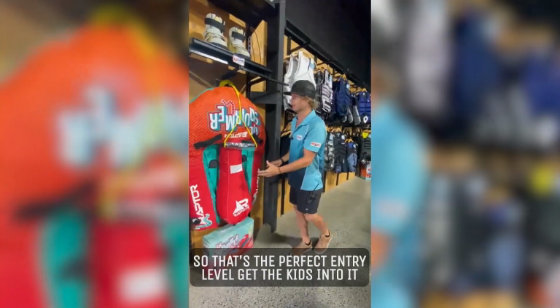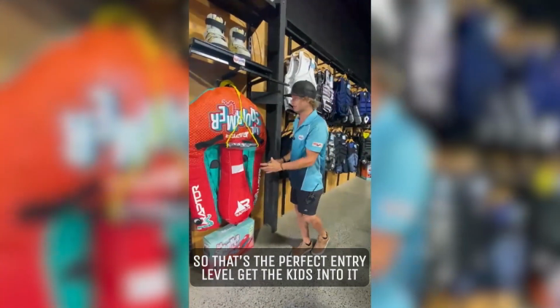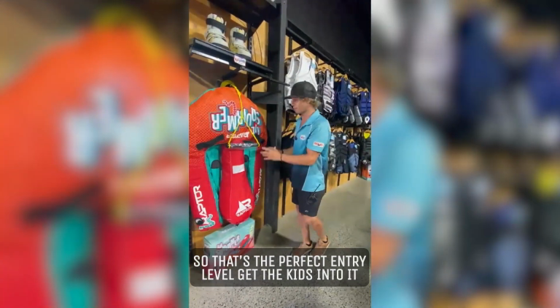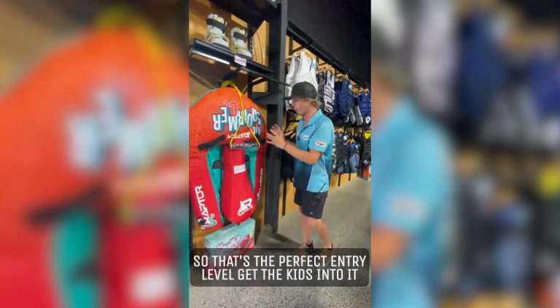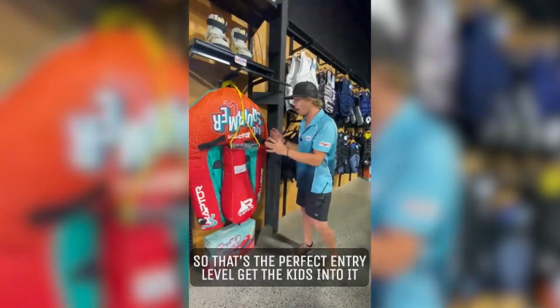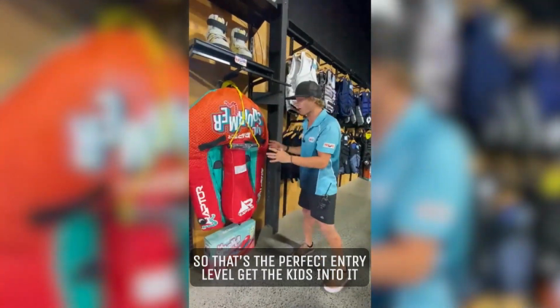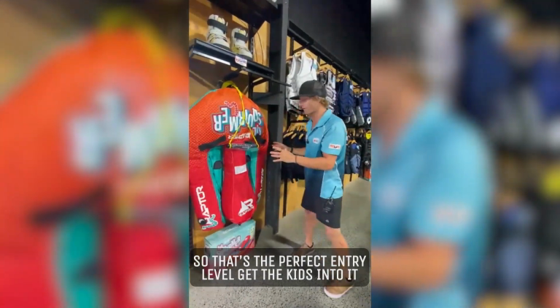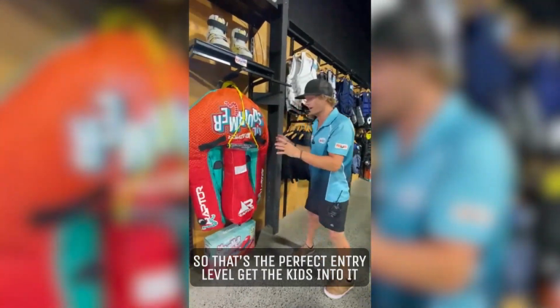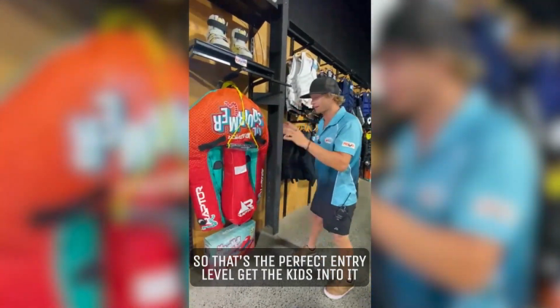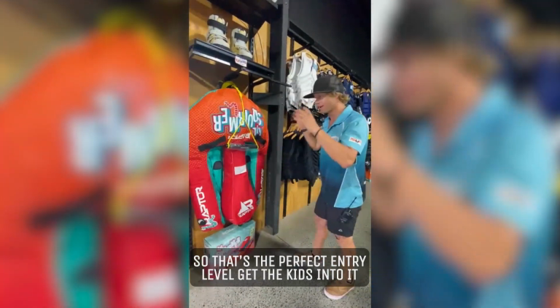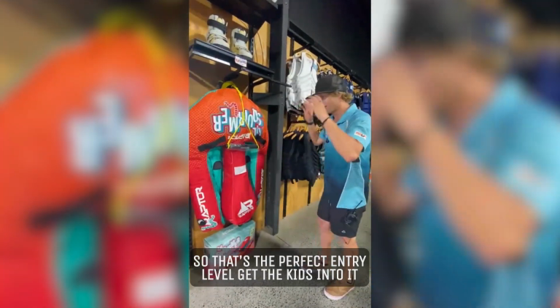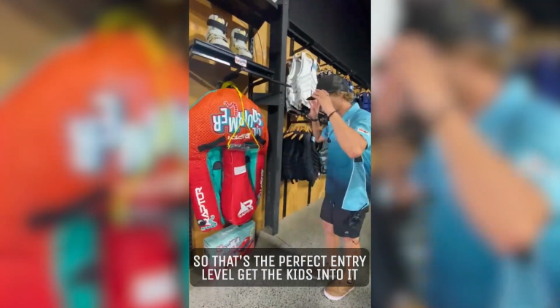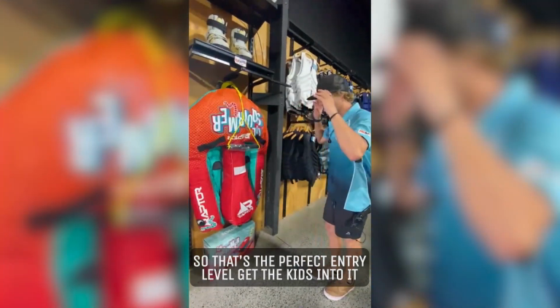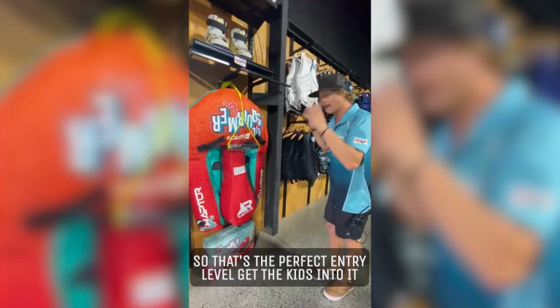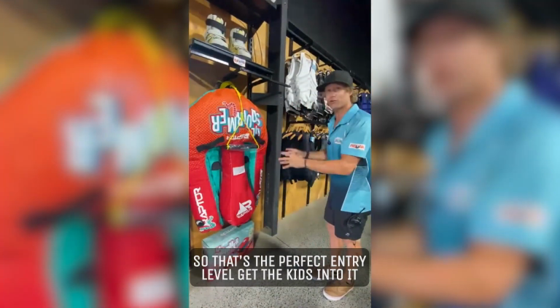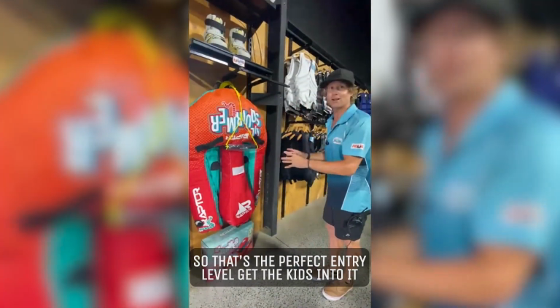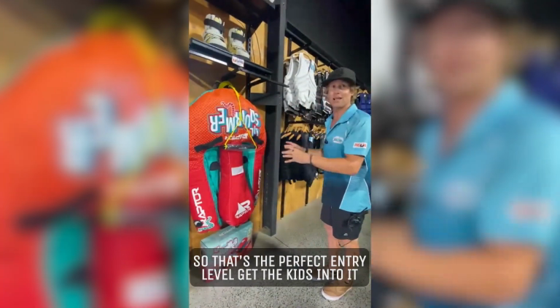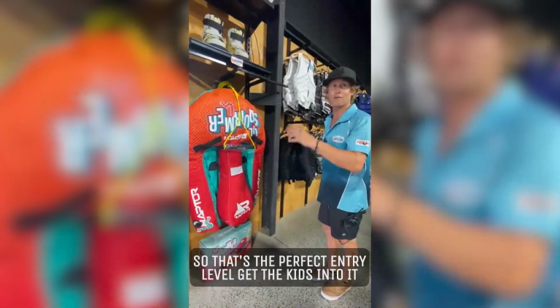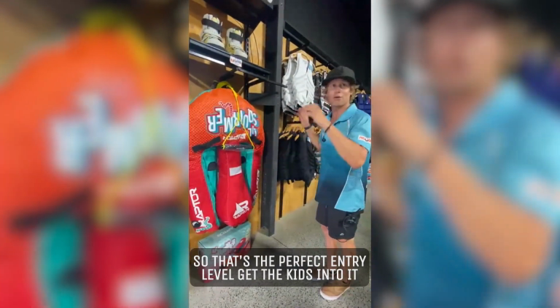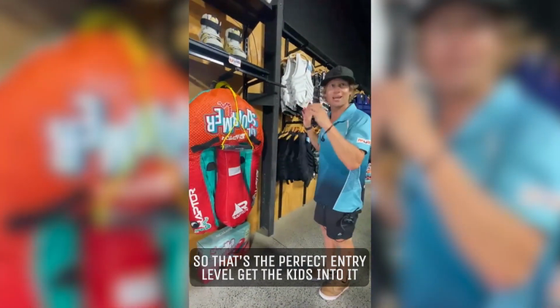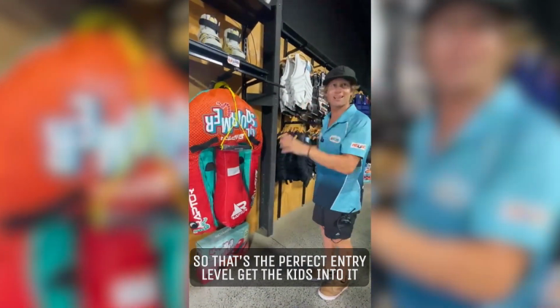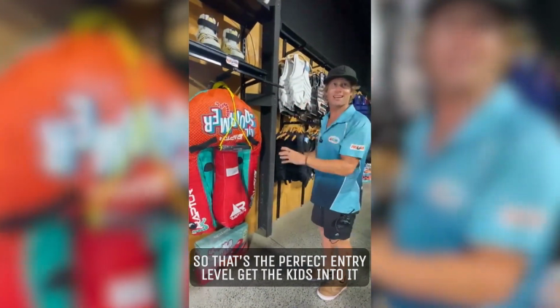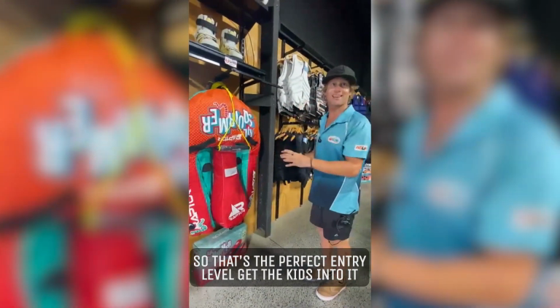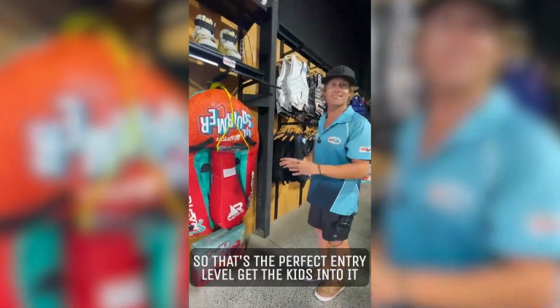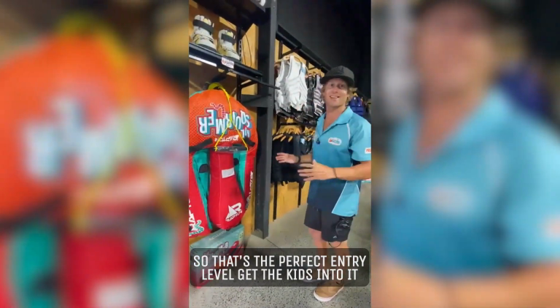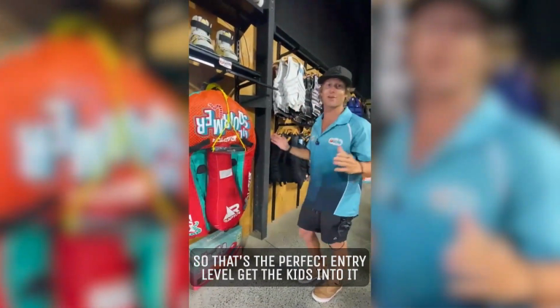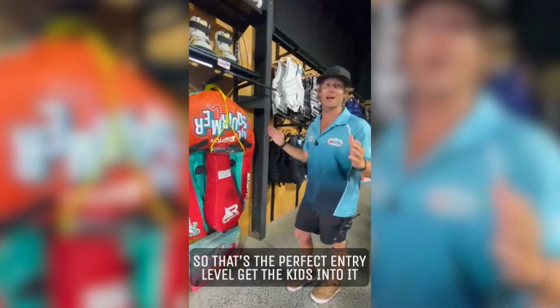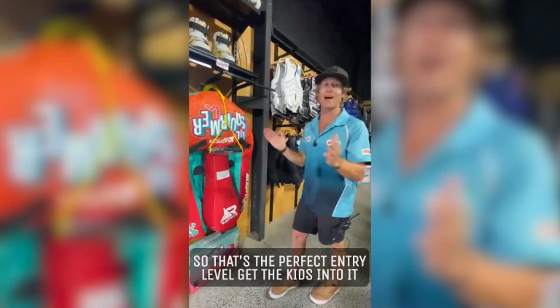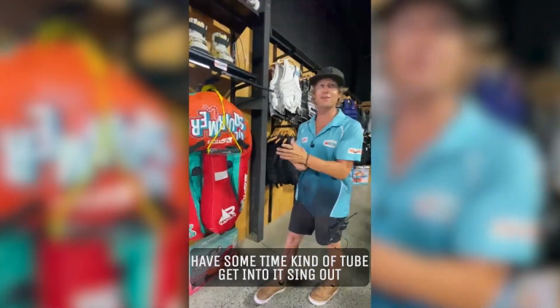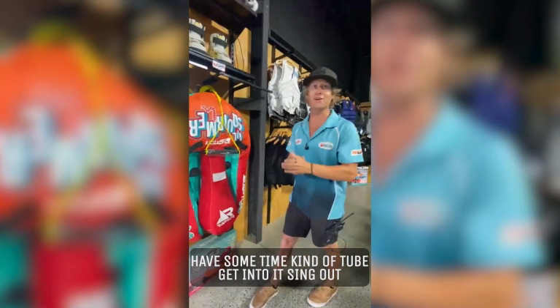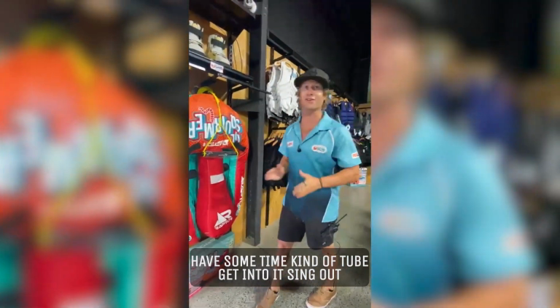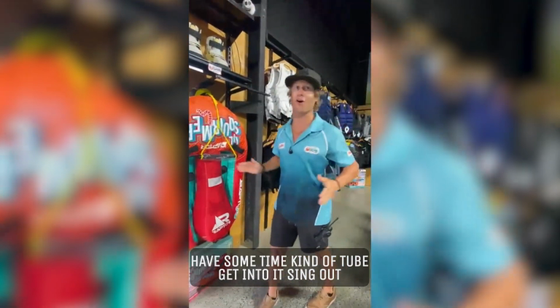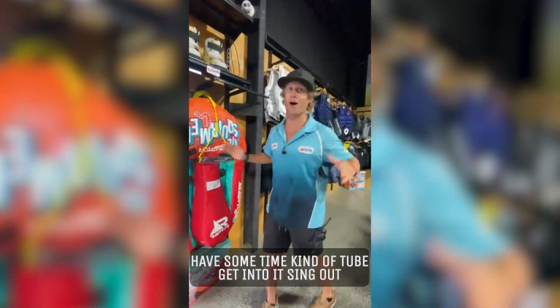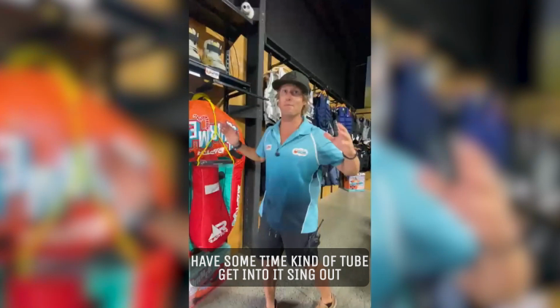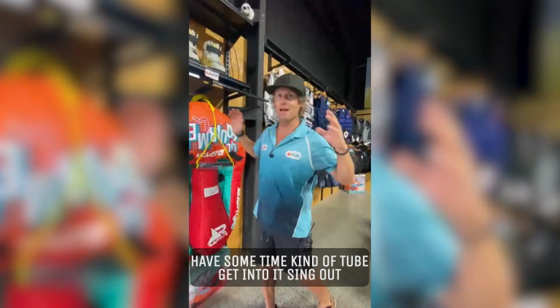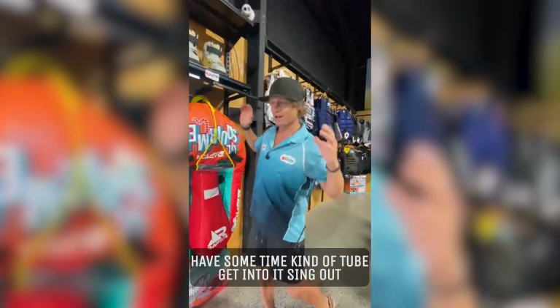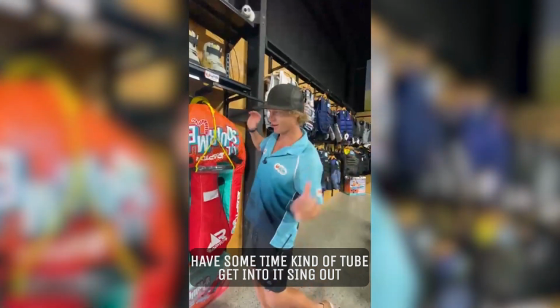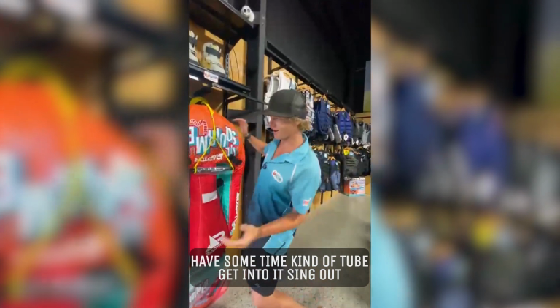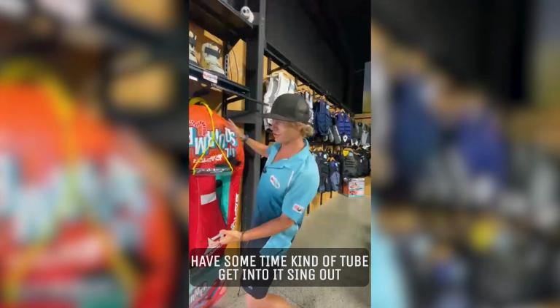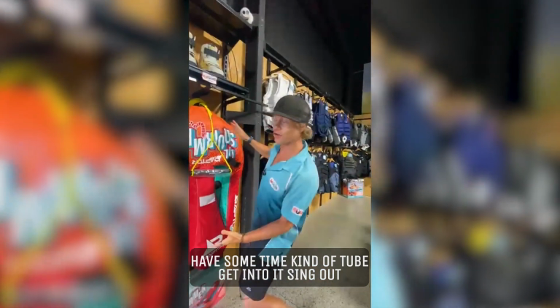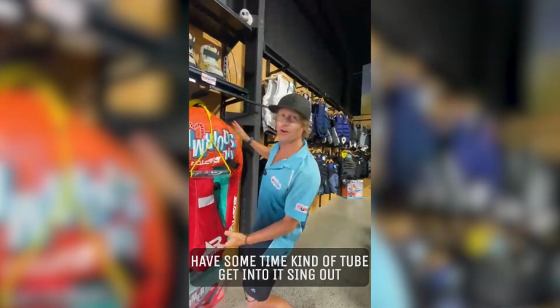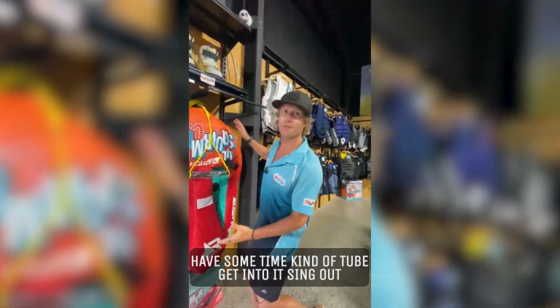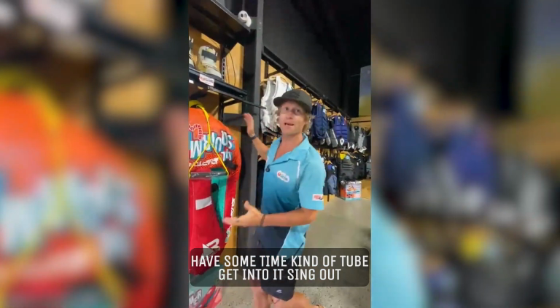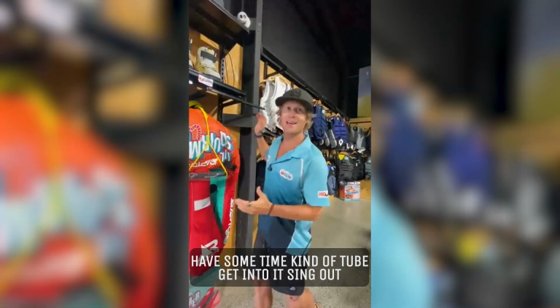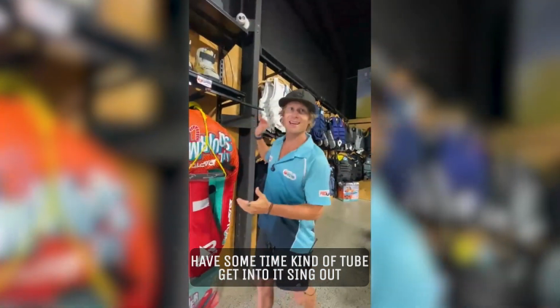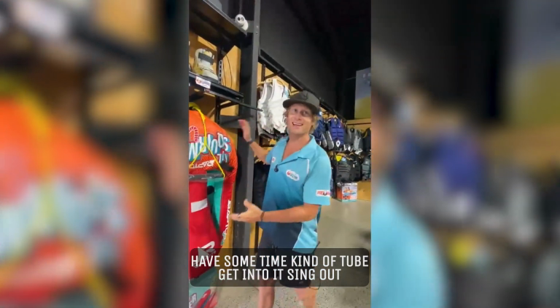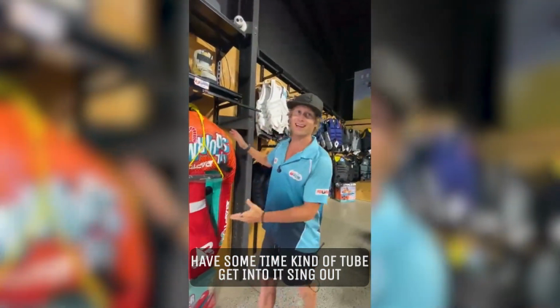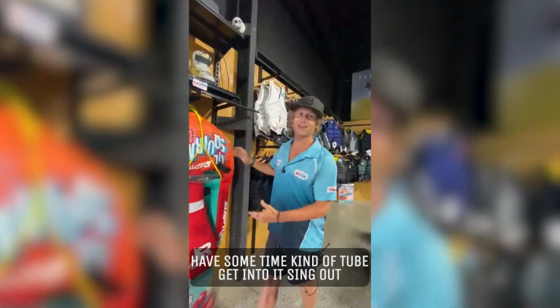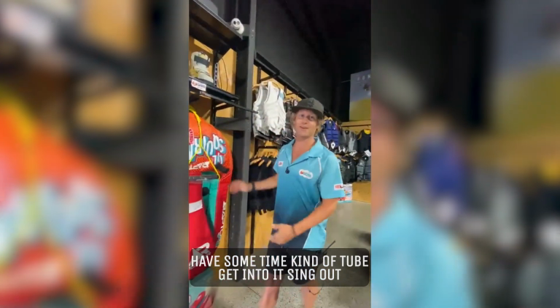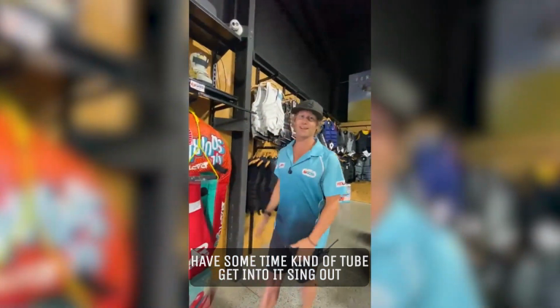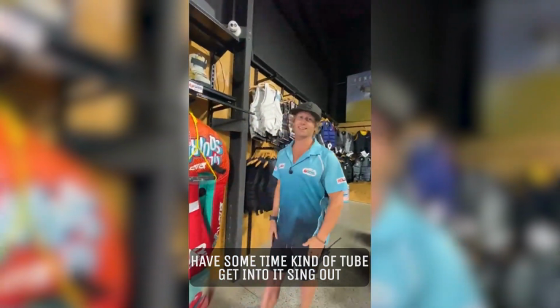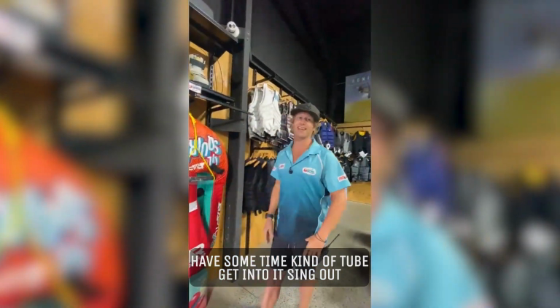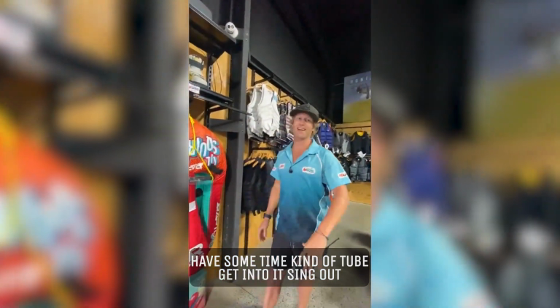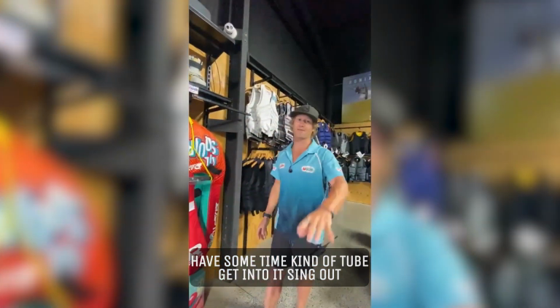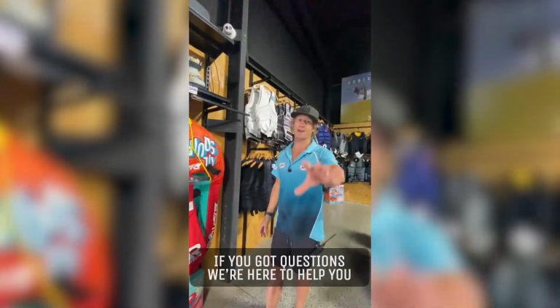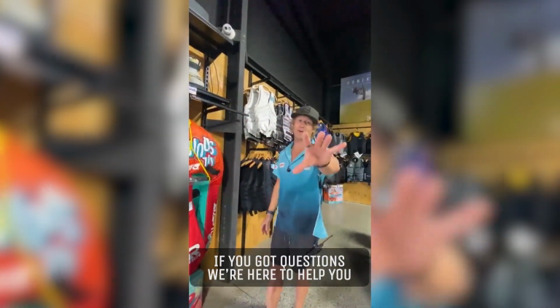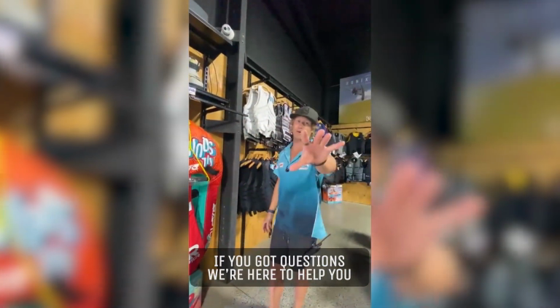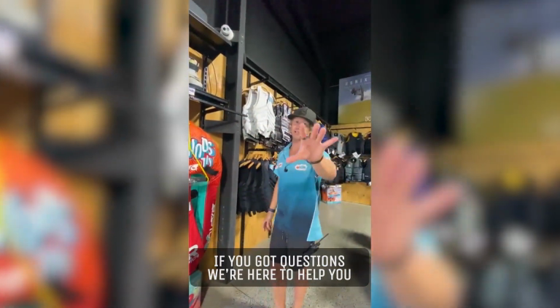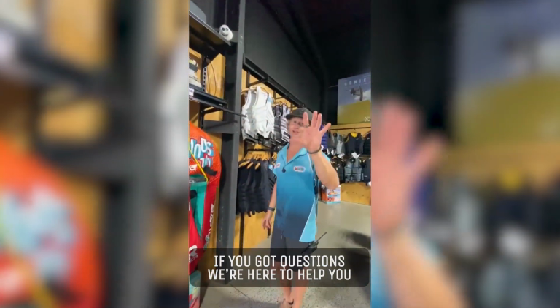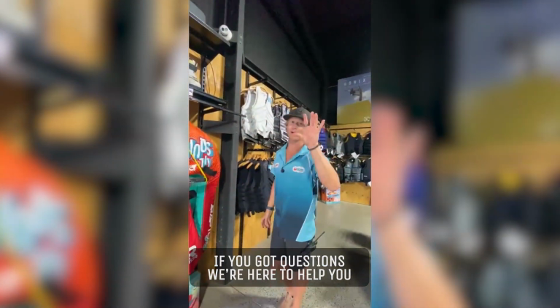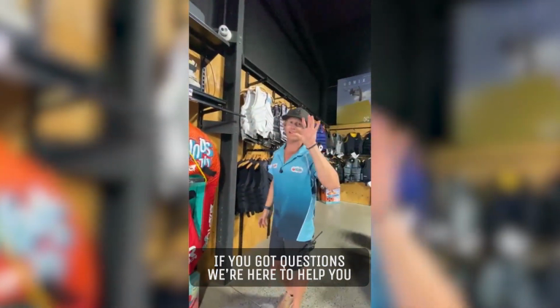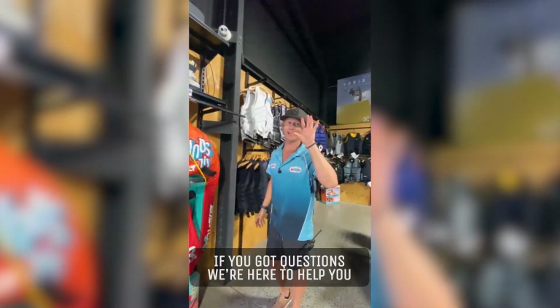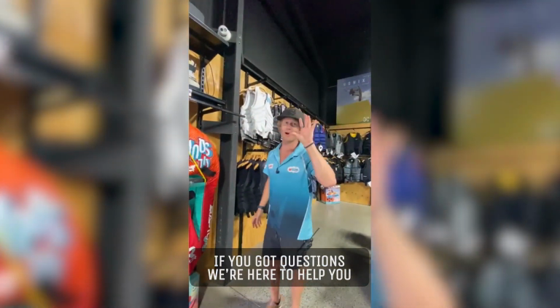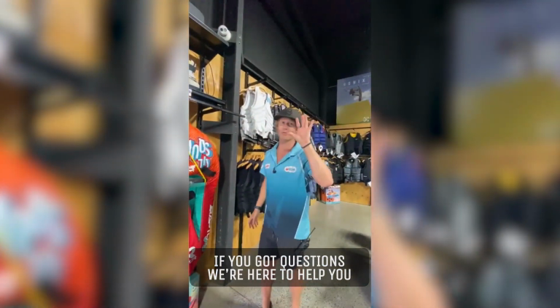So it's a perfect entry-level, get the kids into it, have a good time kind of tube. Get into it — sing out if you've got questions, we're here to help.